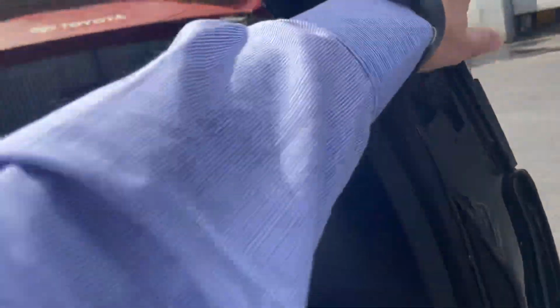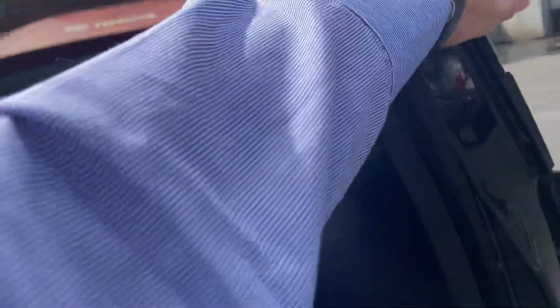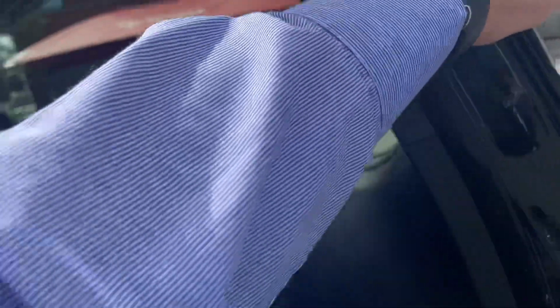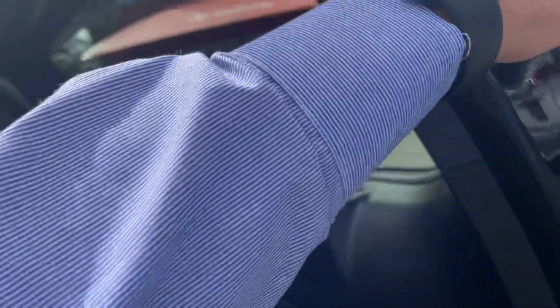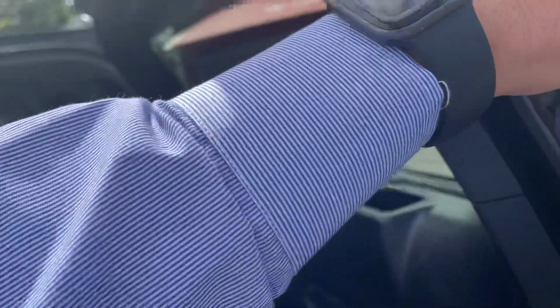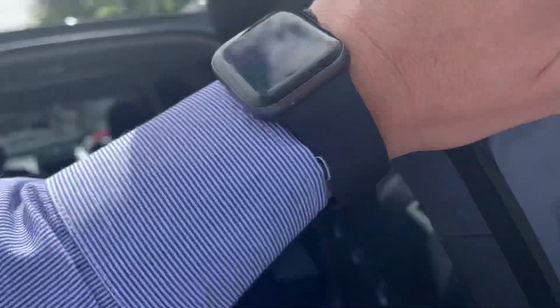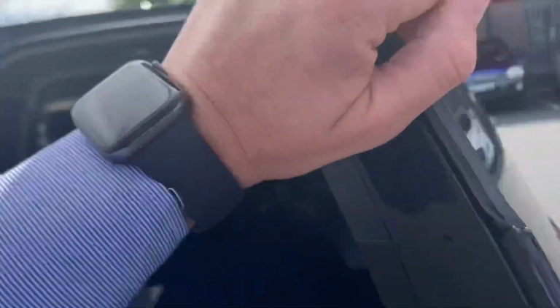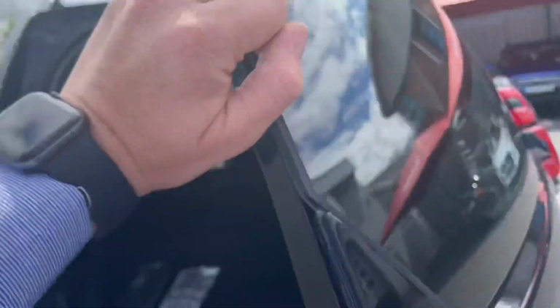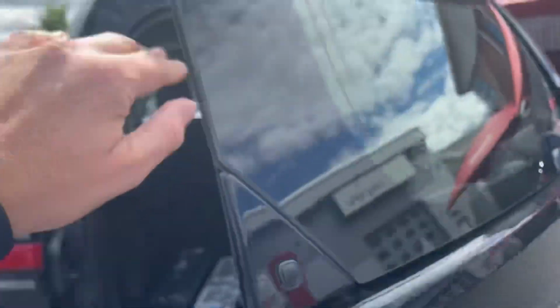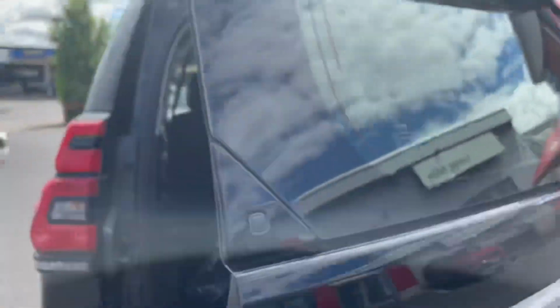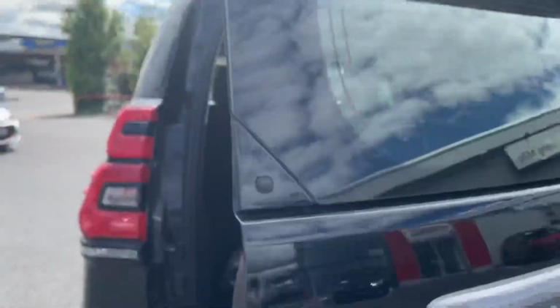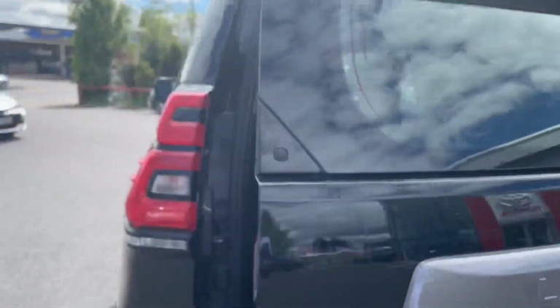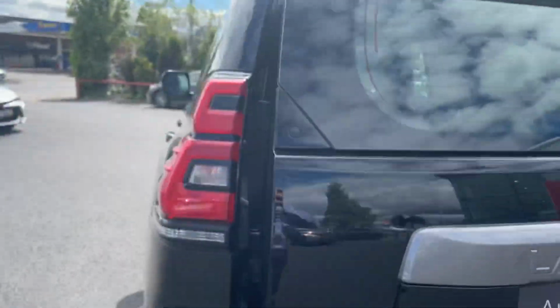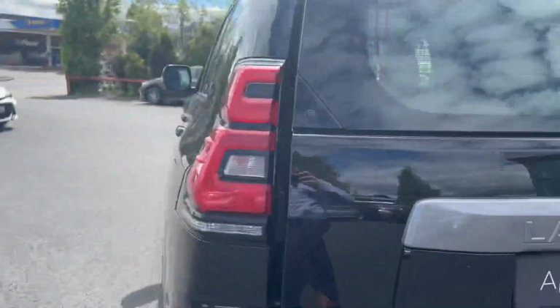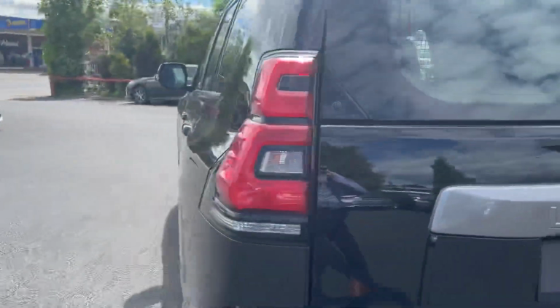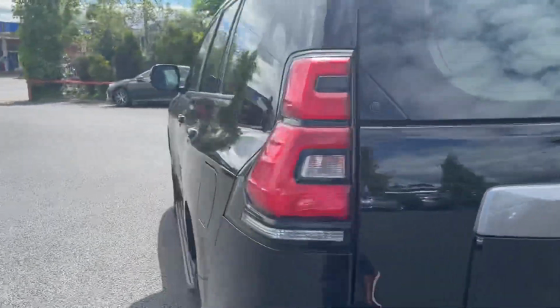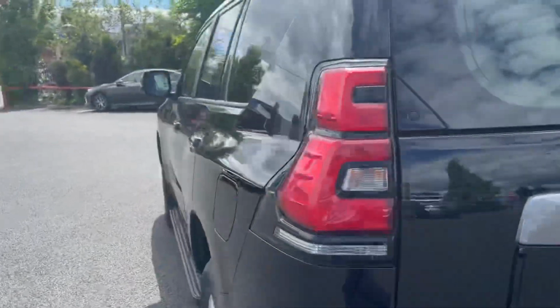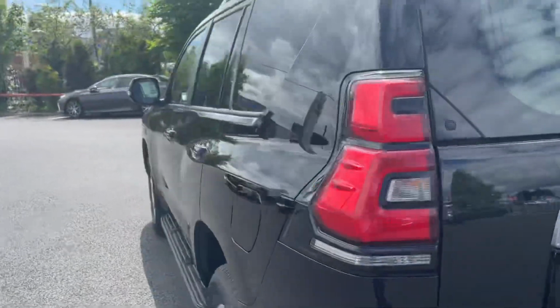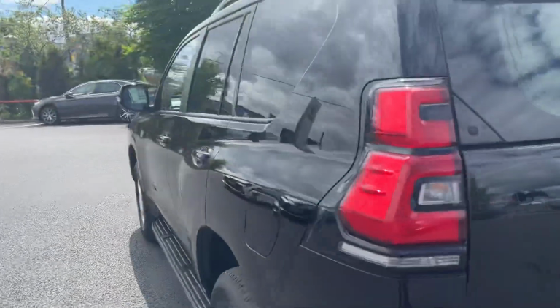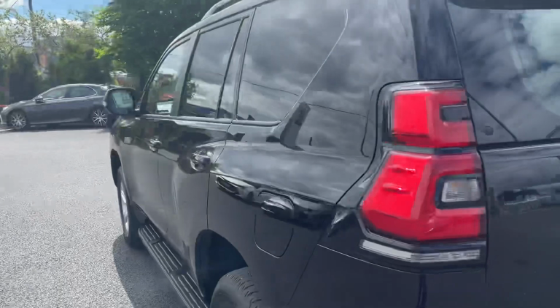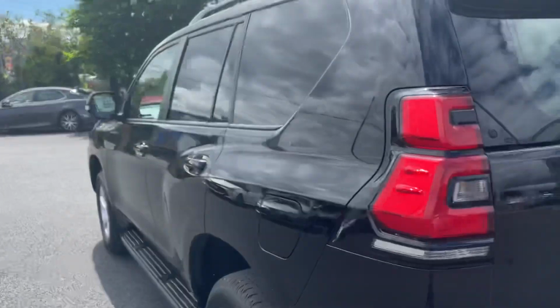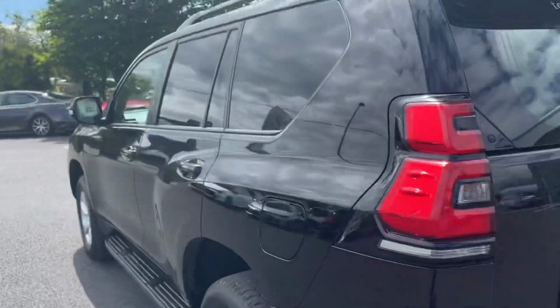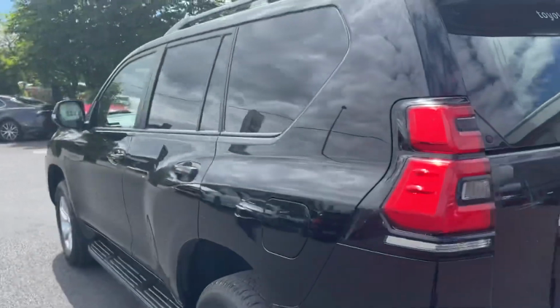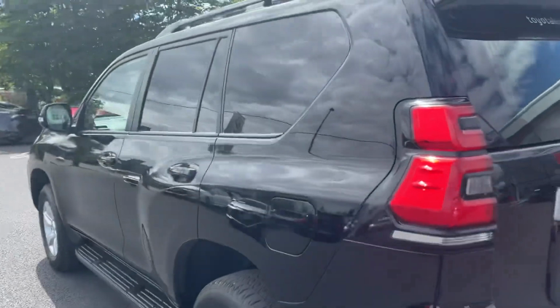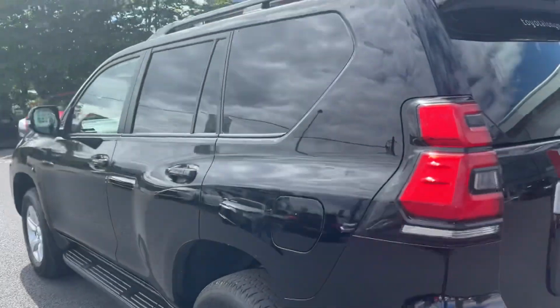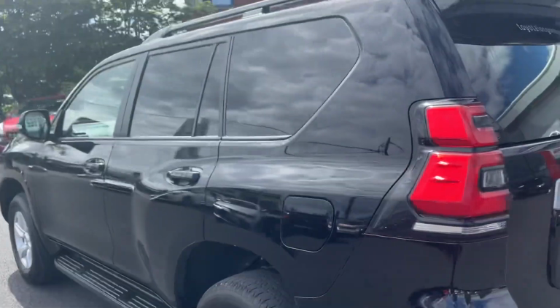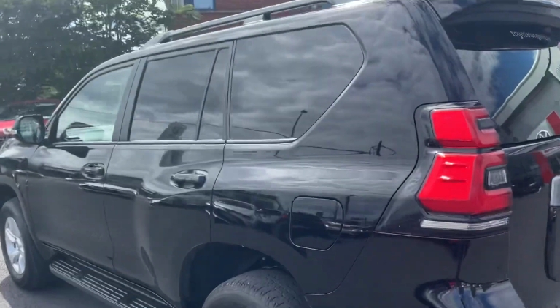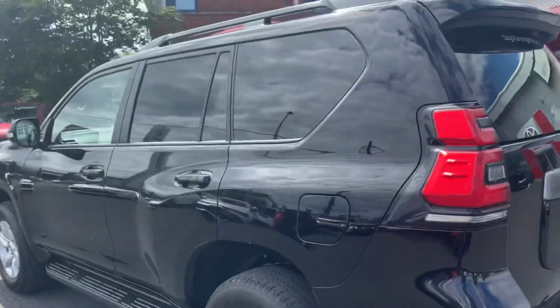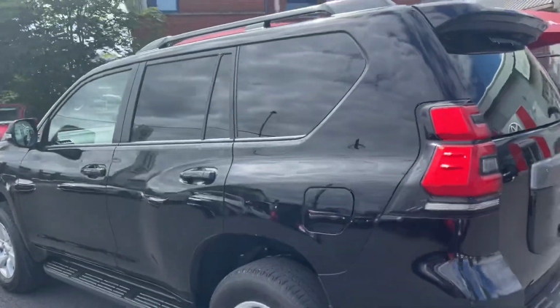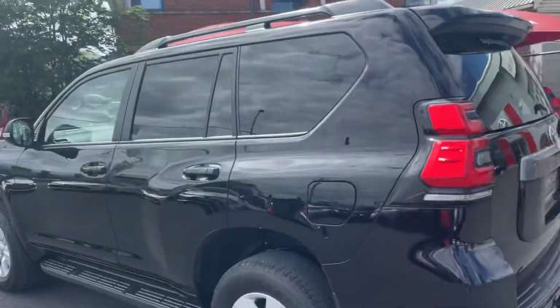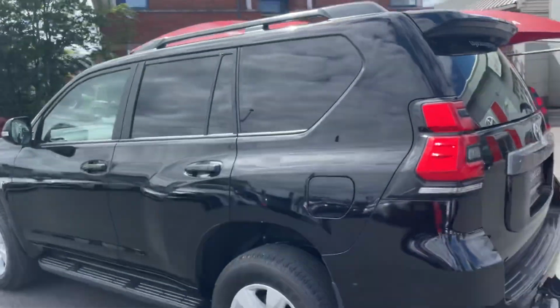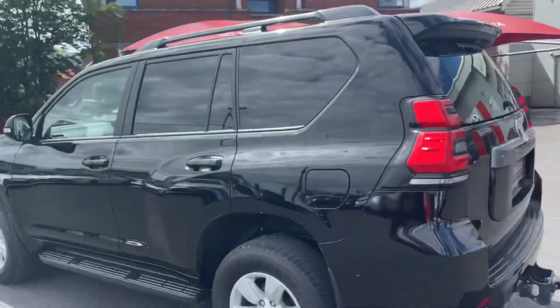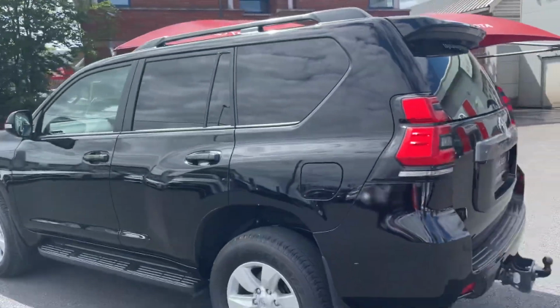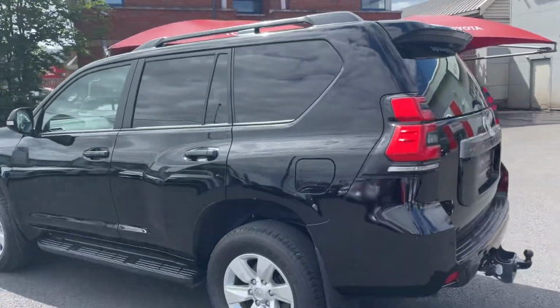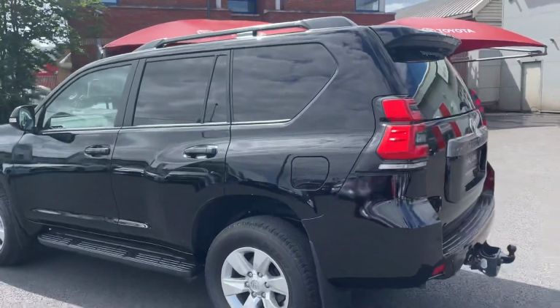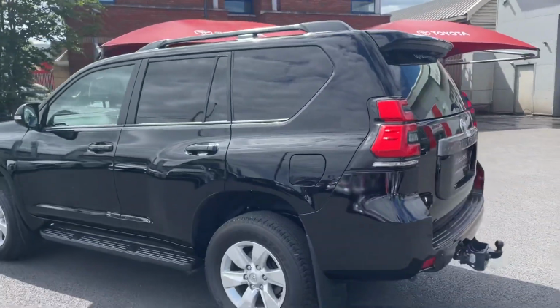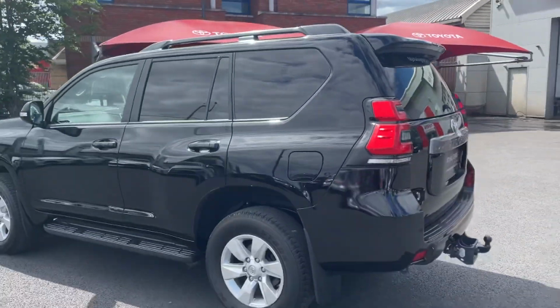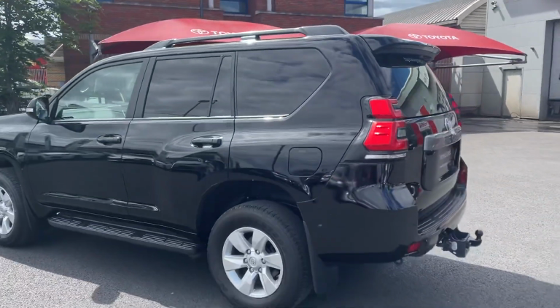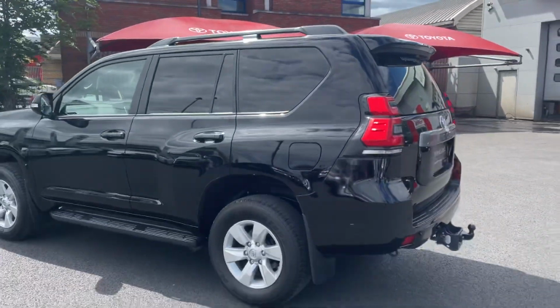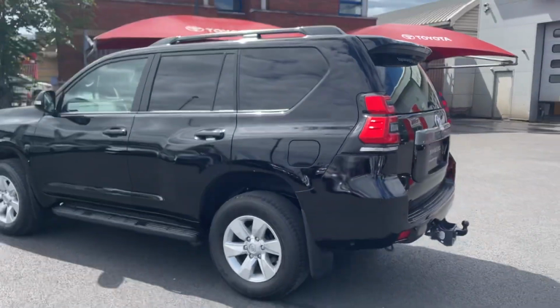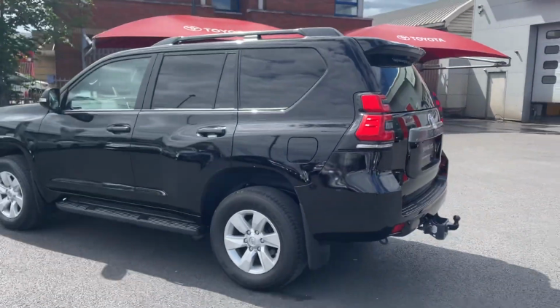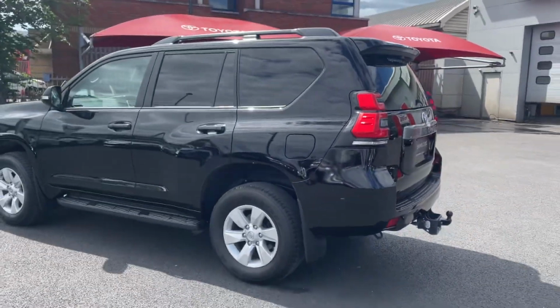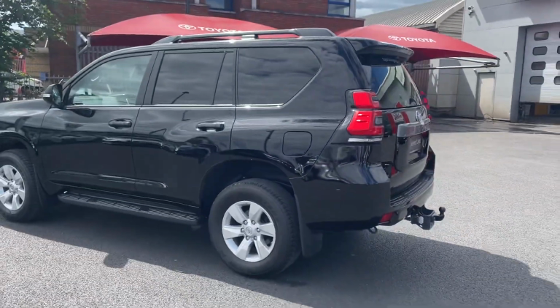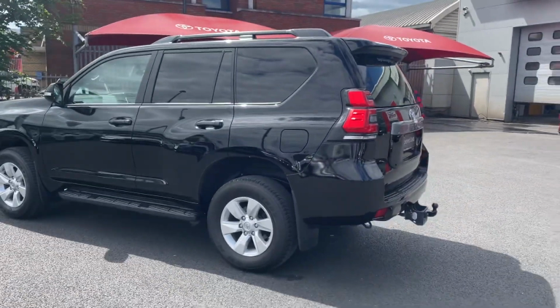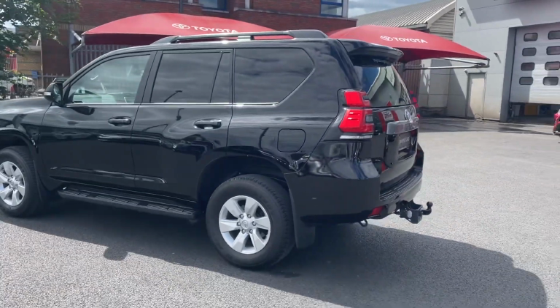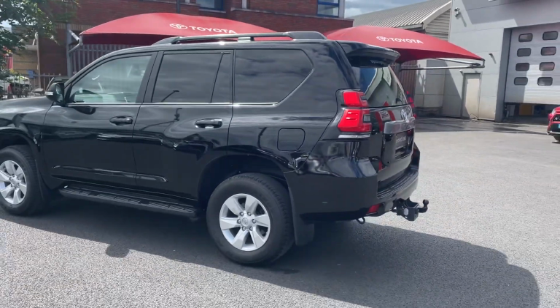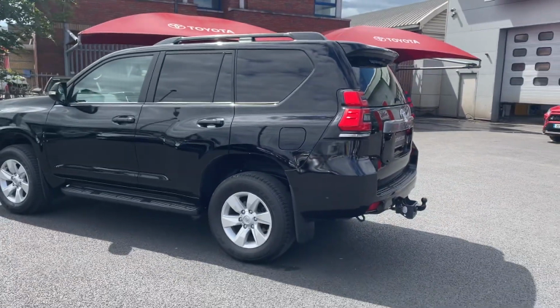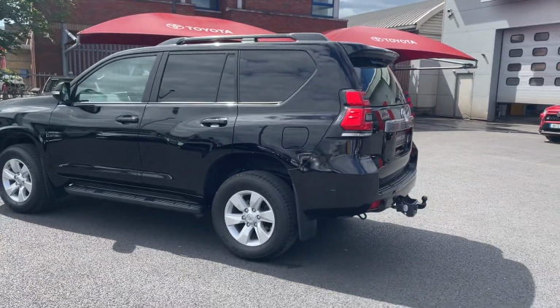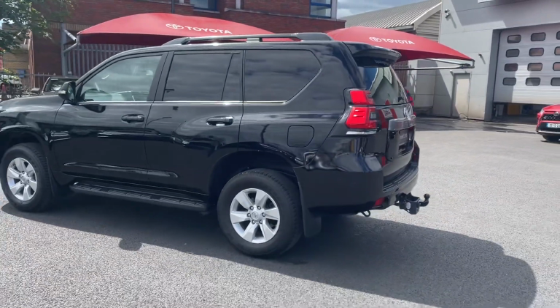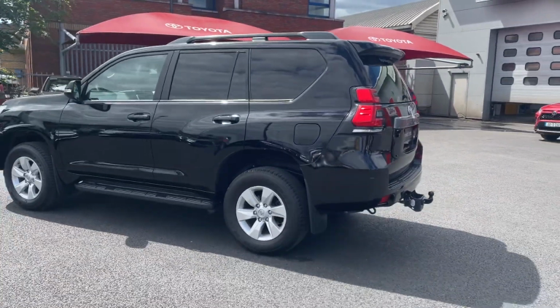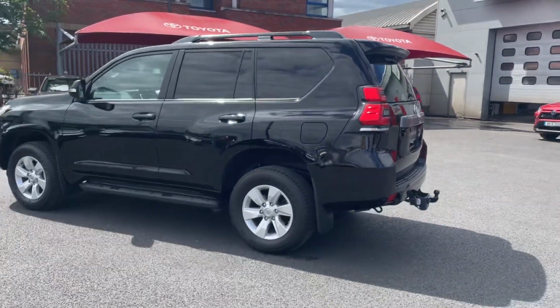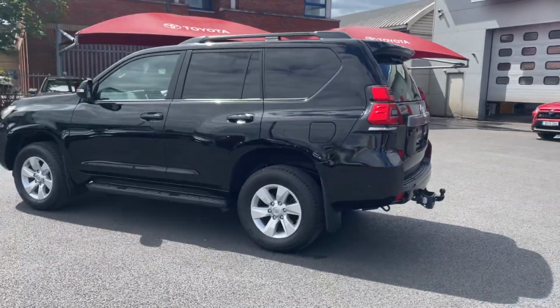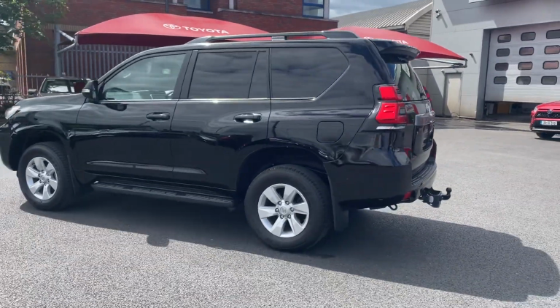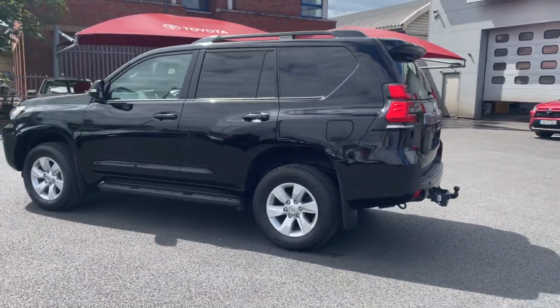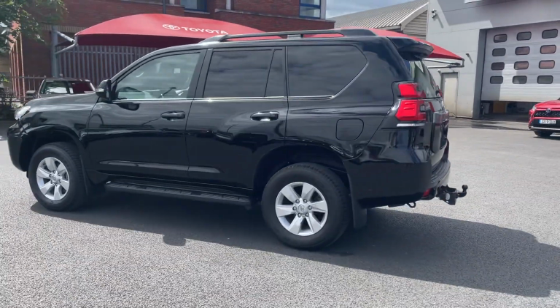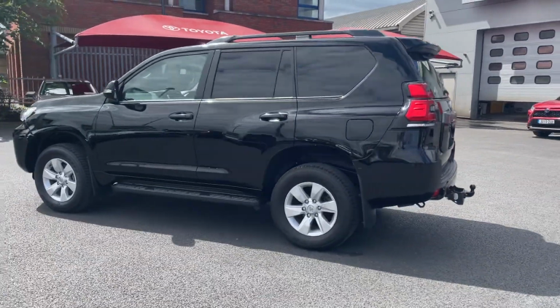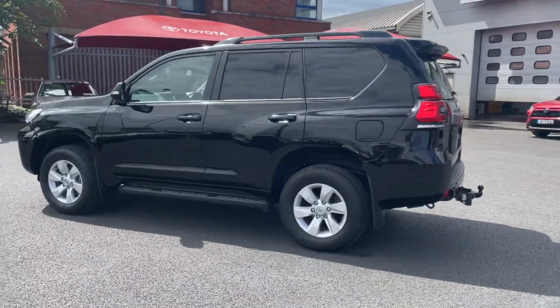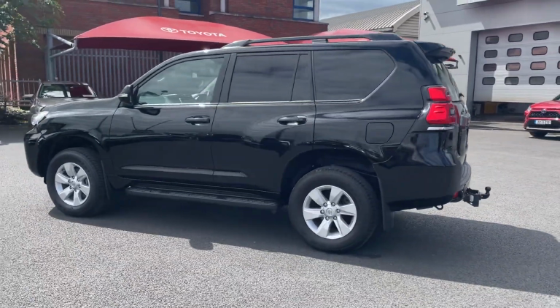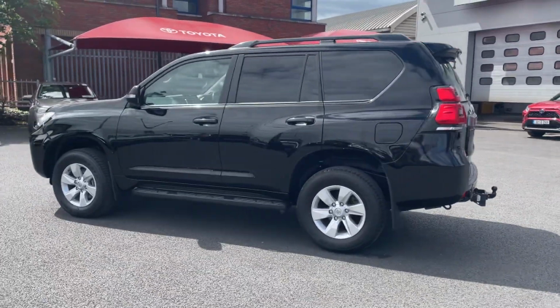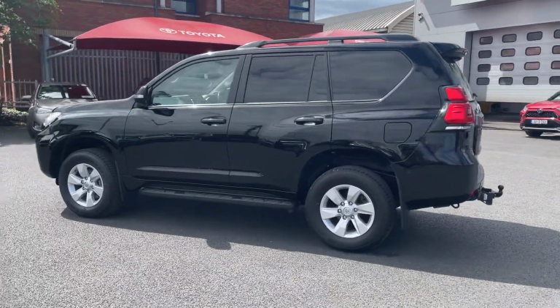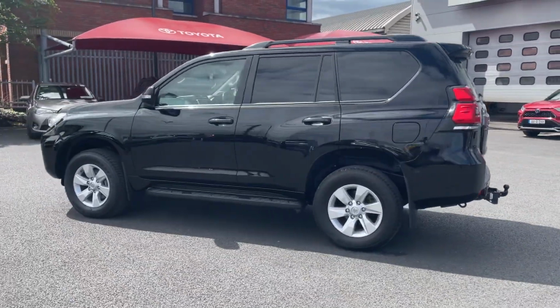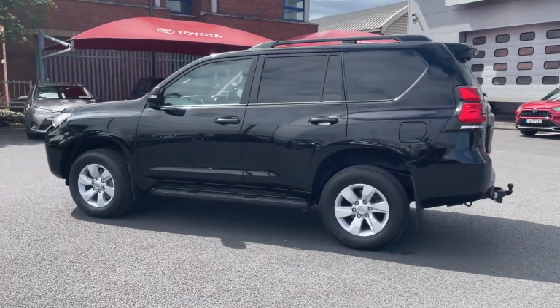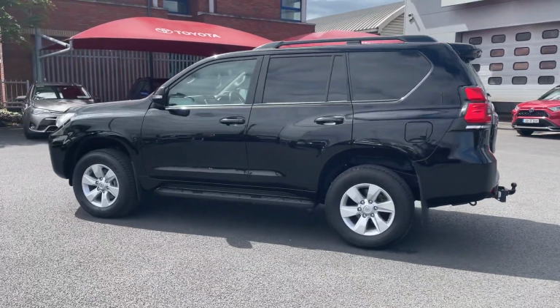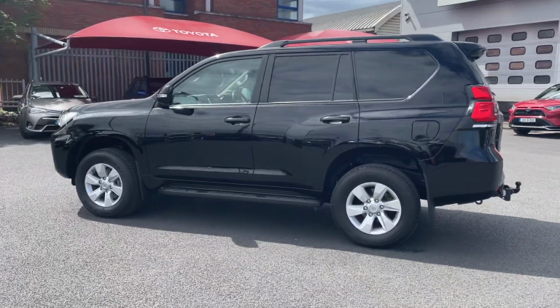This car will come with the balance of Toyota's 3-year warranty and 3 years roadside assist, and is available to view at the Long Mile today. Thanks for watching.